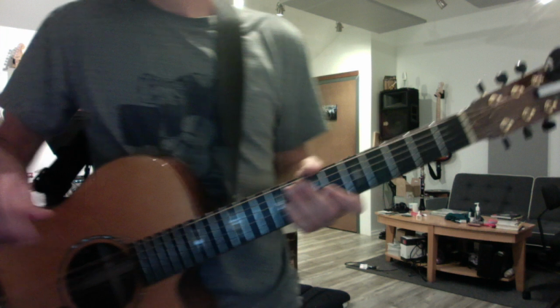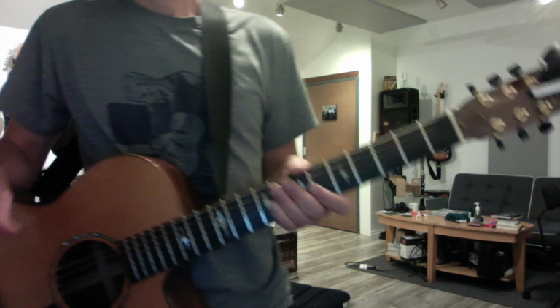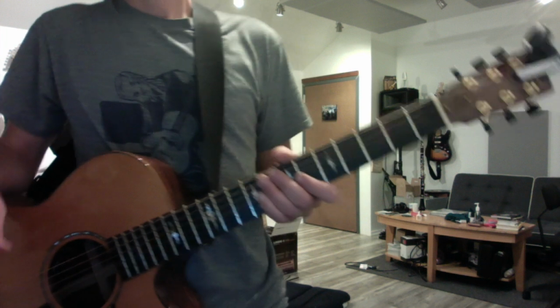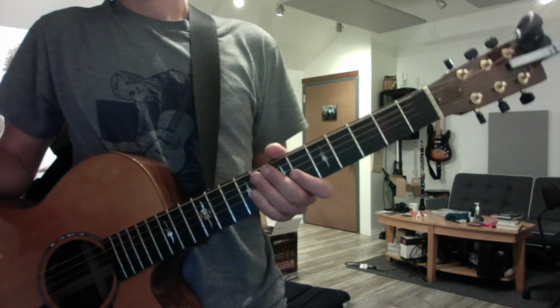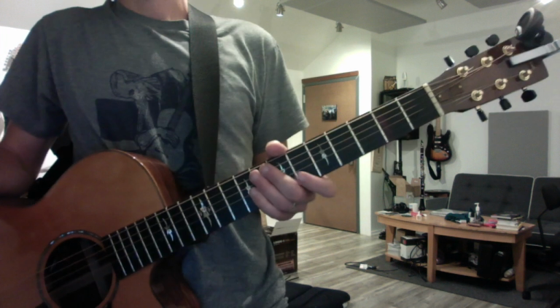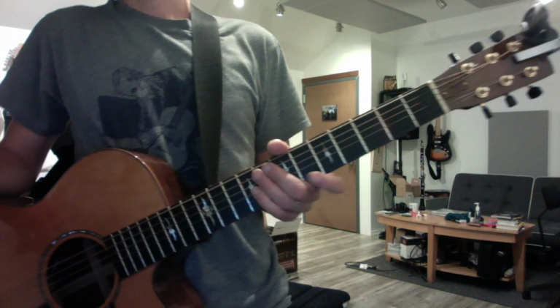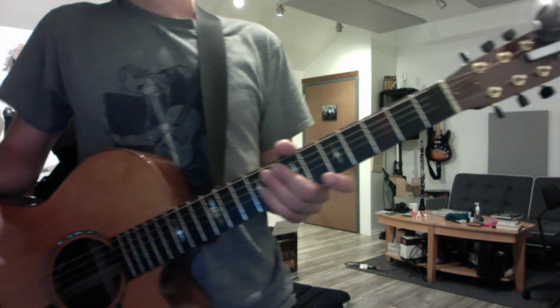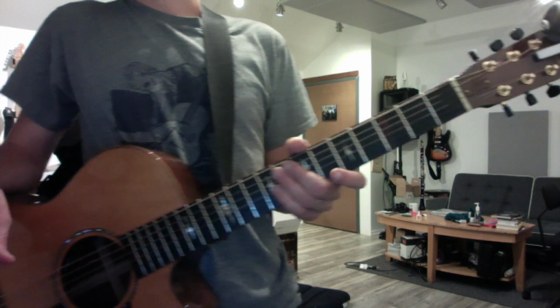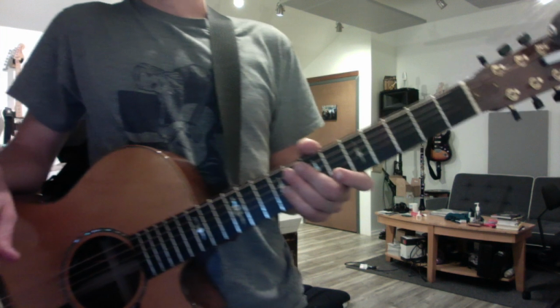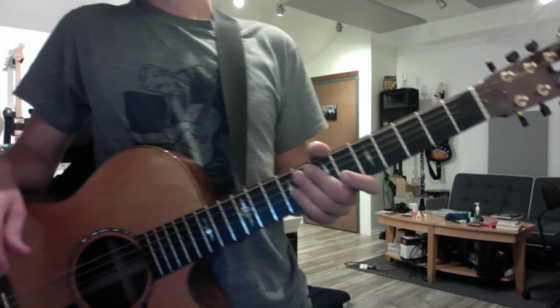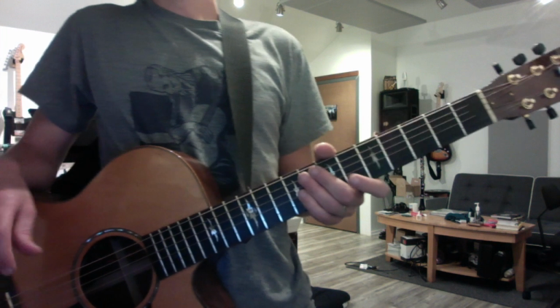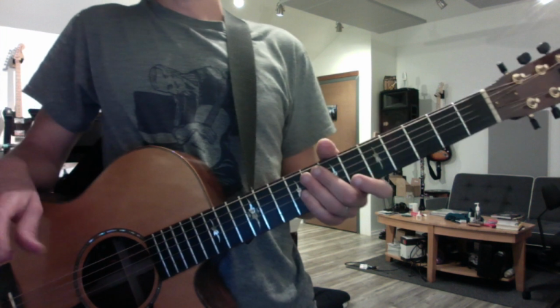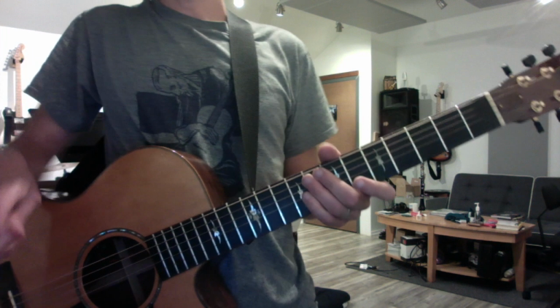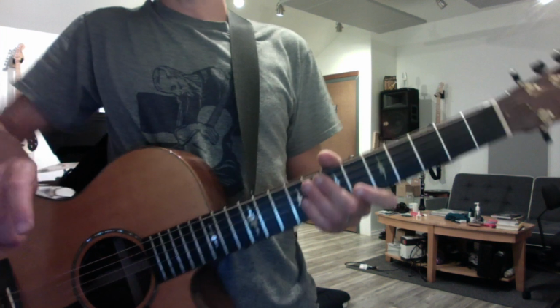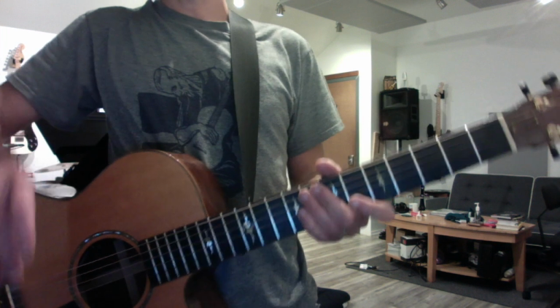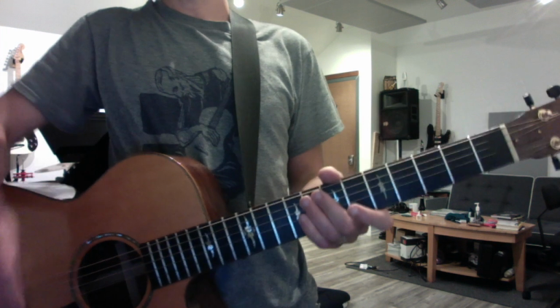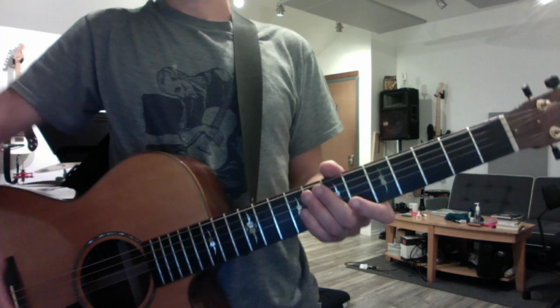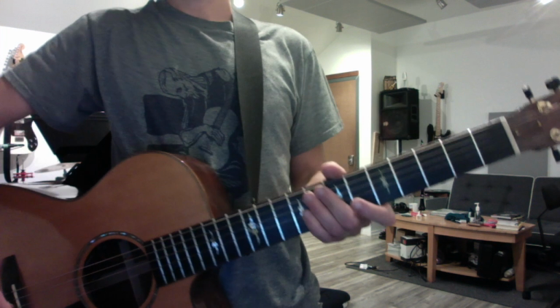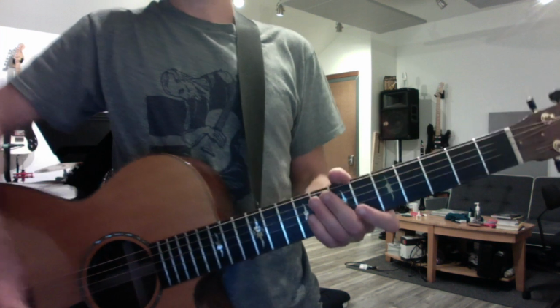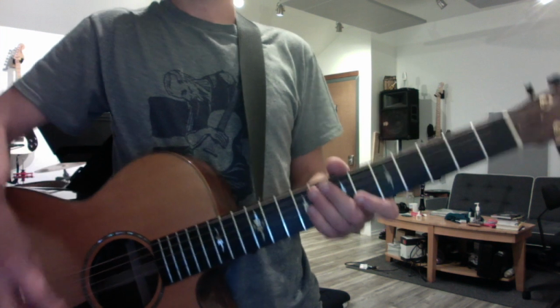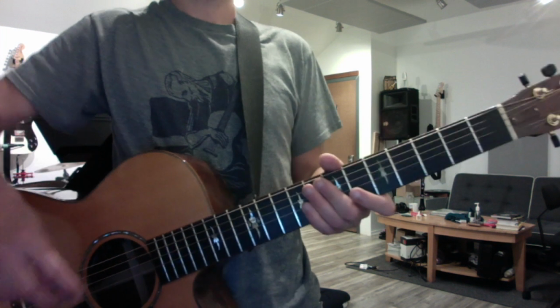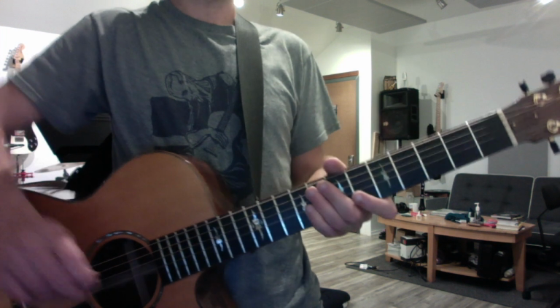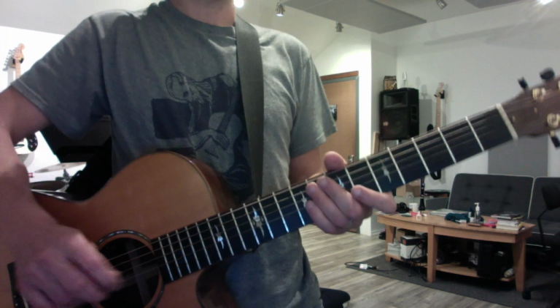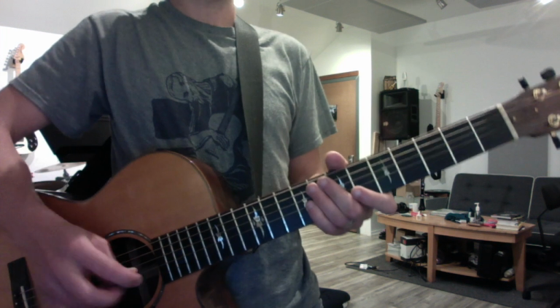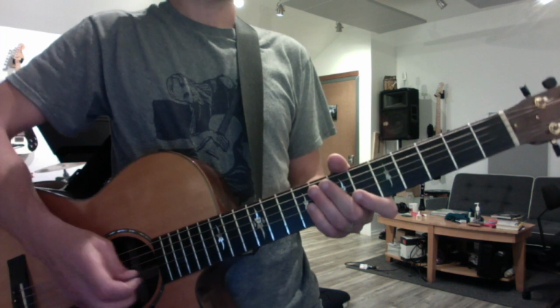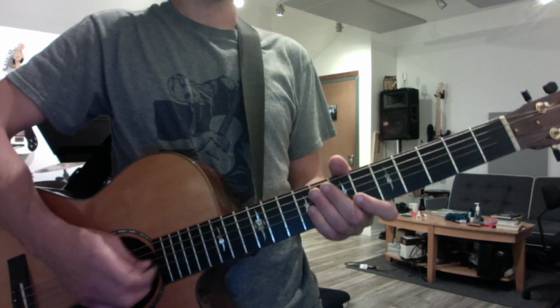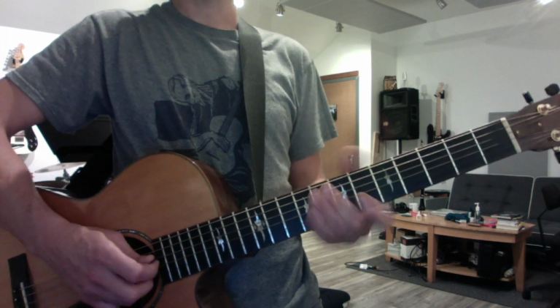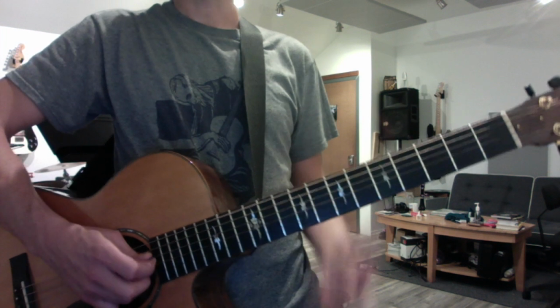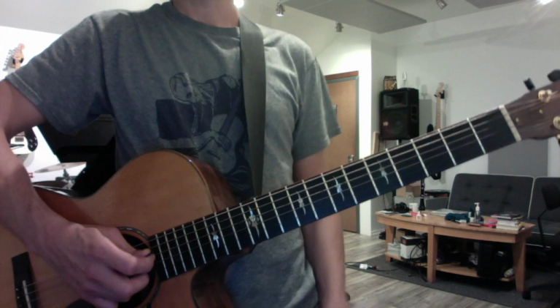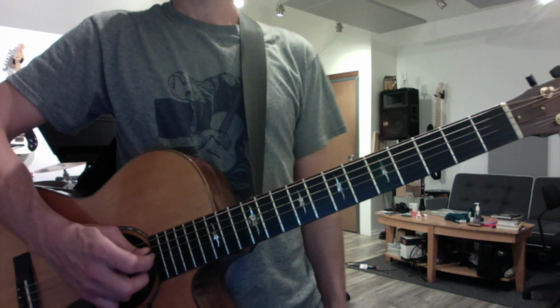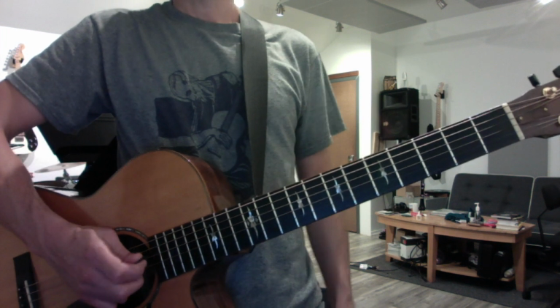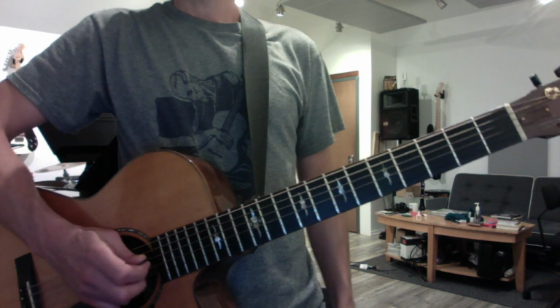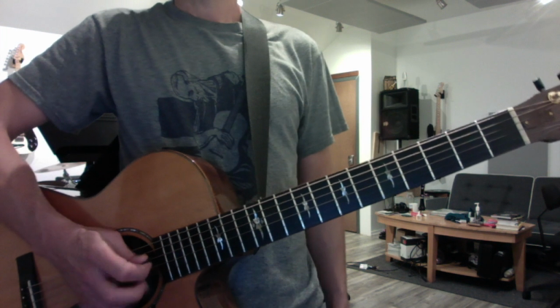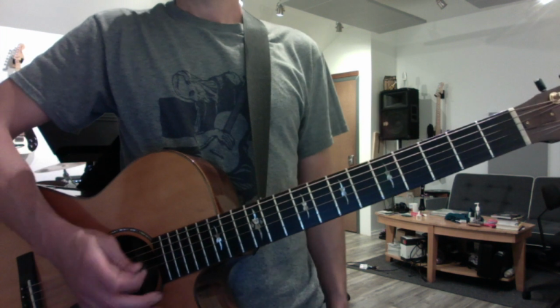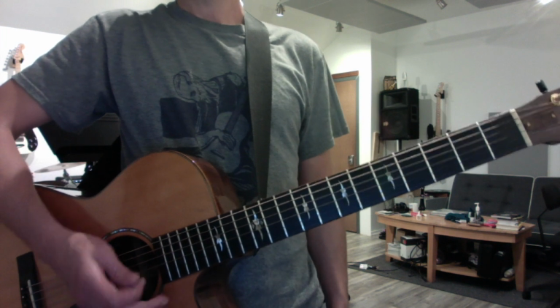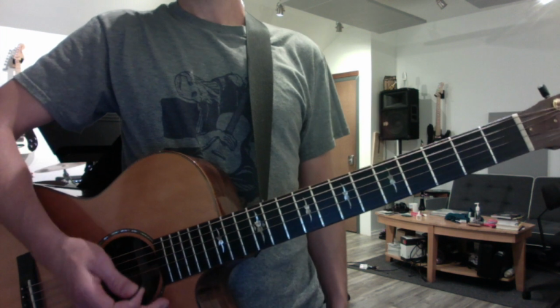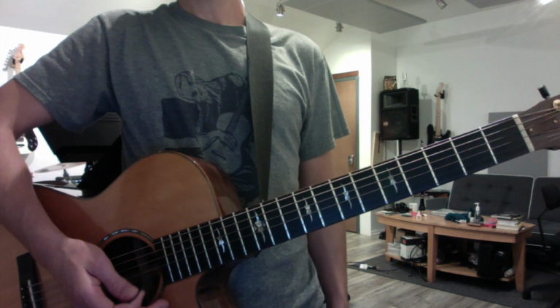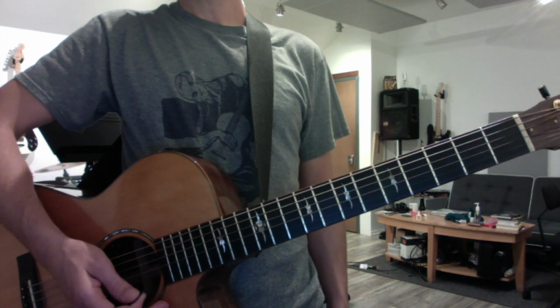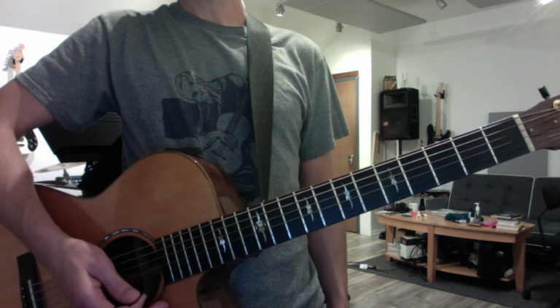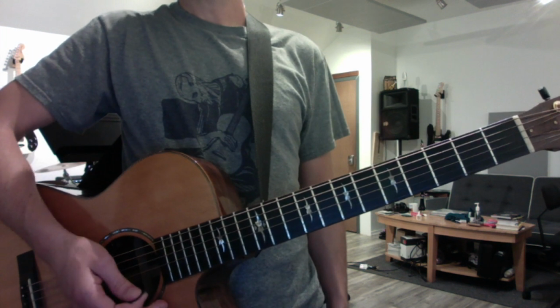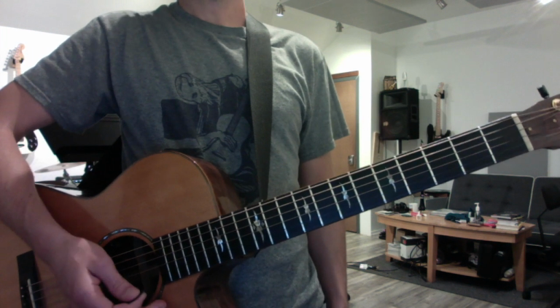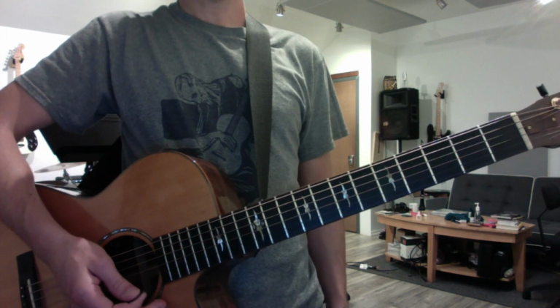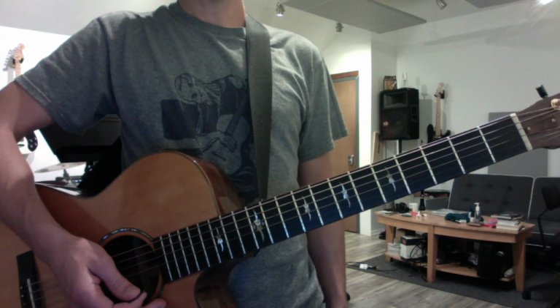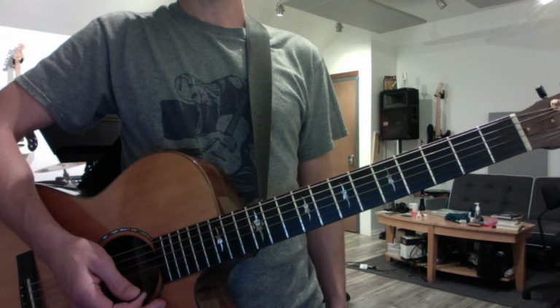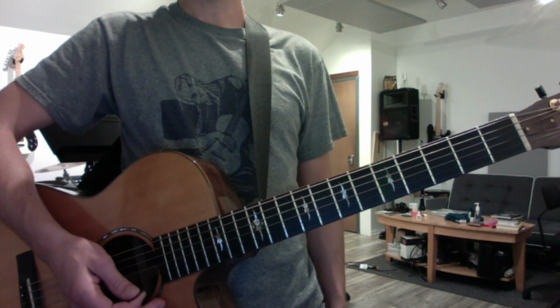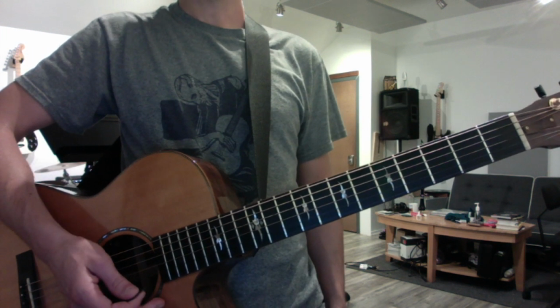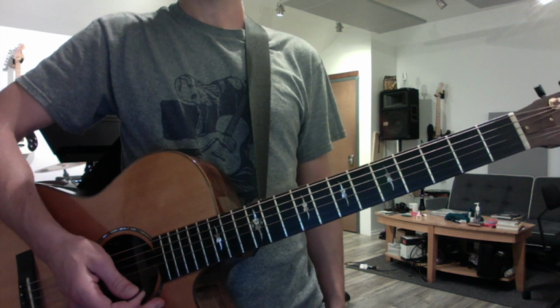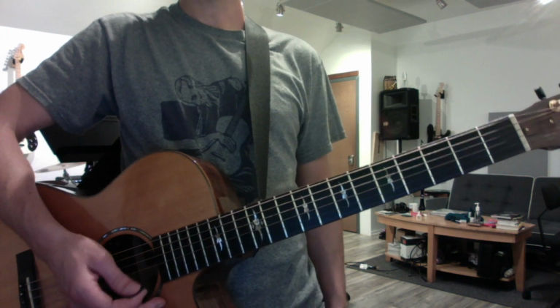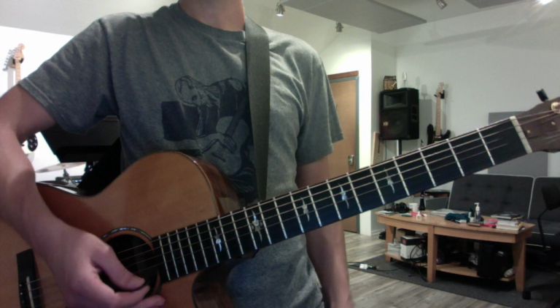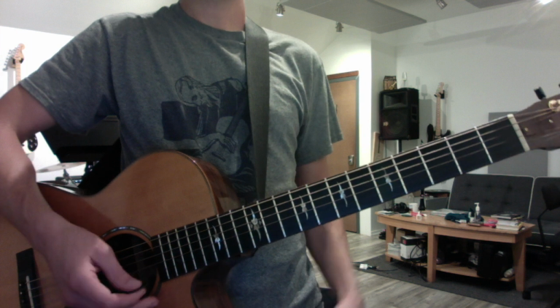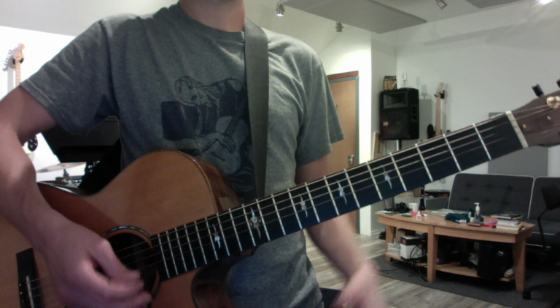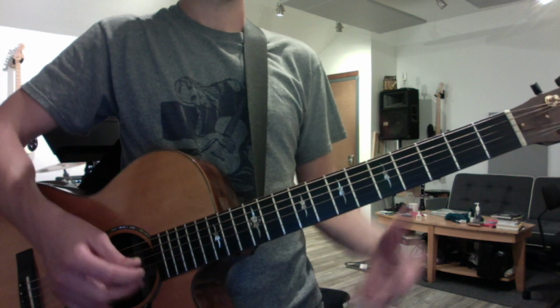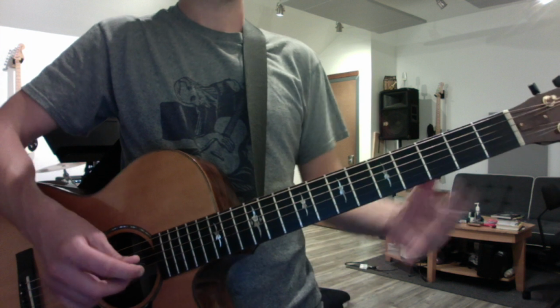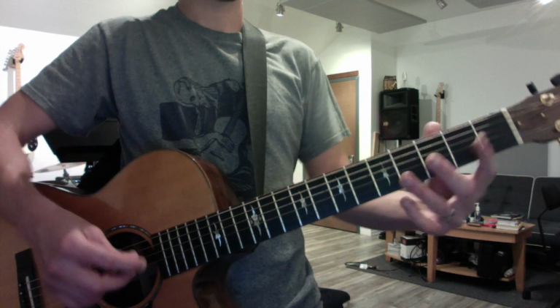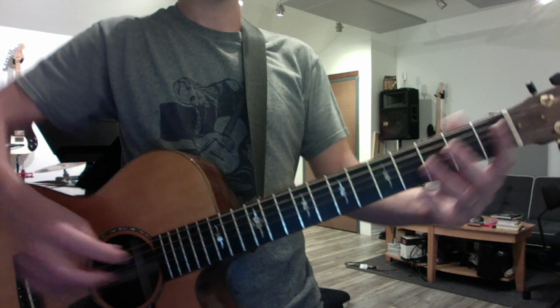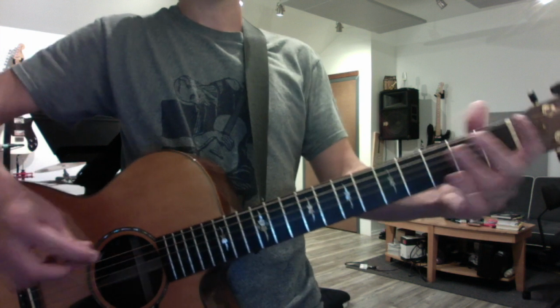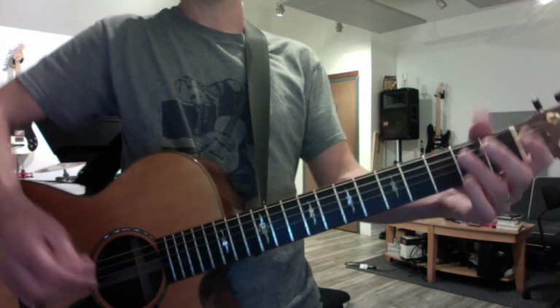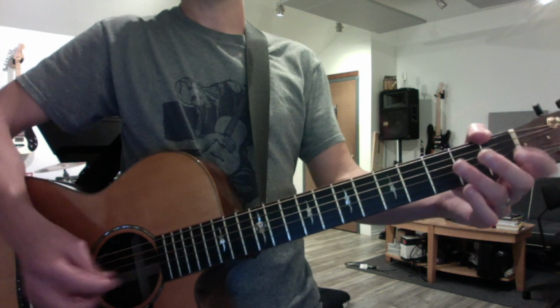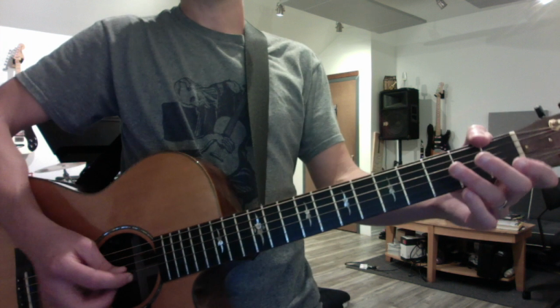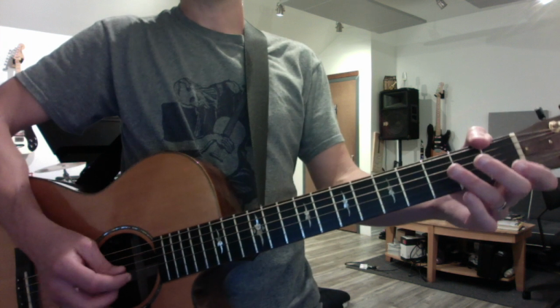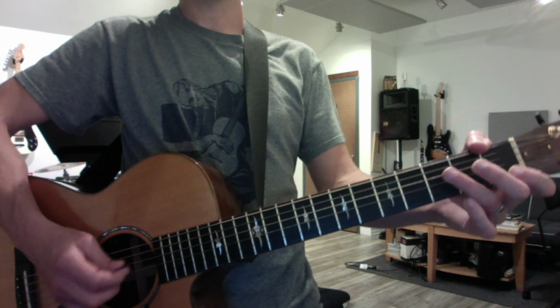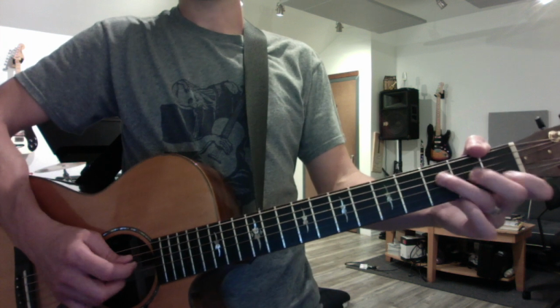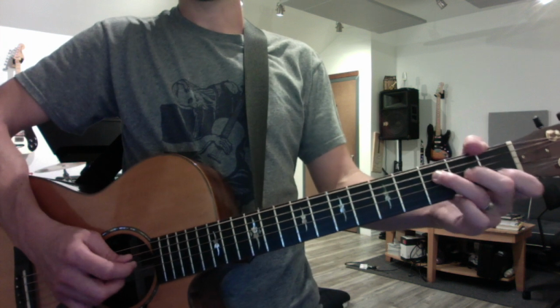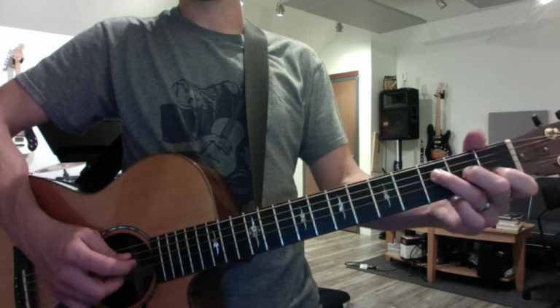Hey brother. Alright, some tricks with moving bass lines and sort of filler melodic ideas with chords.